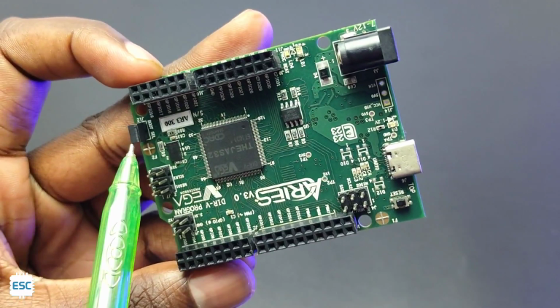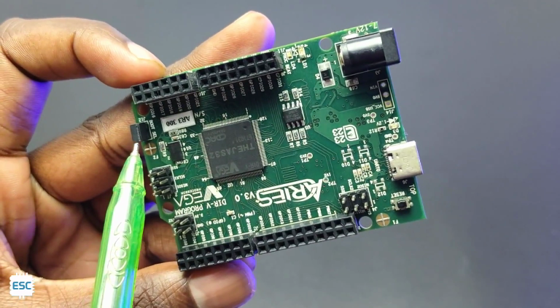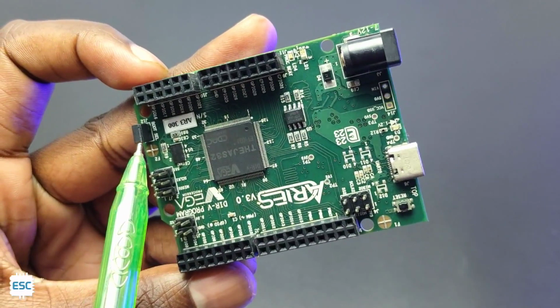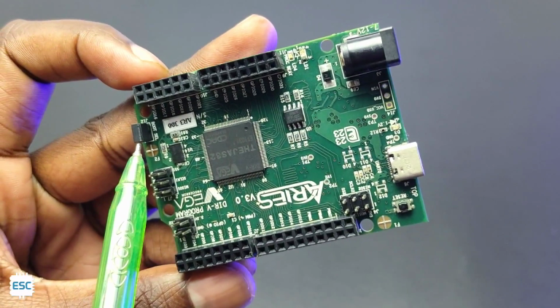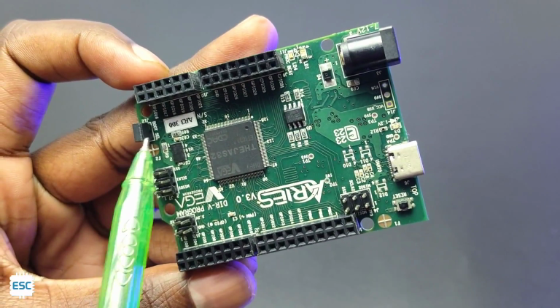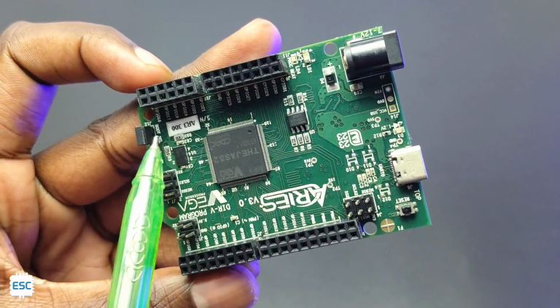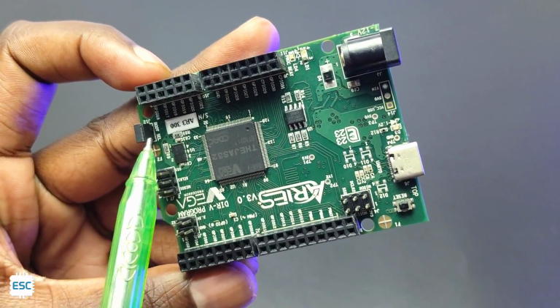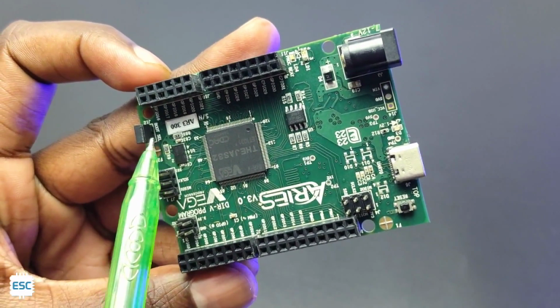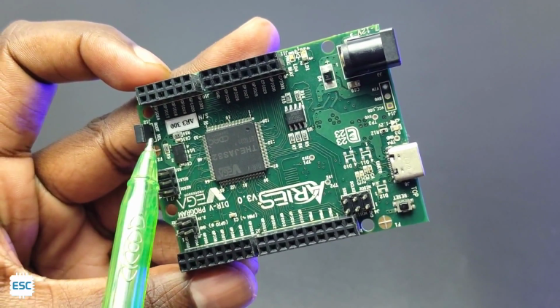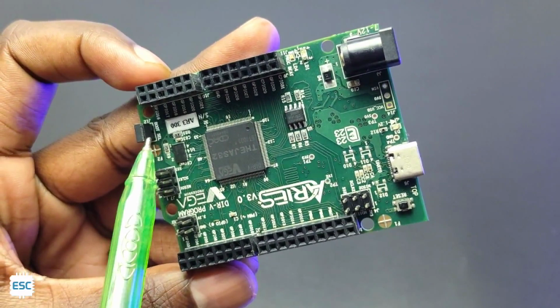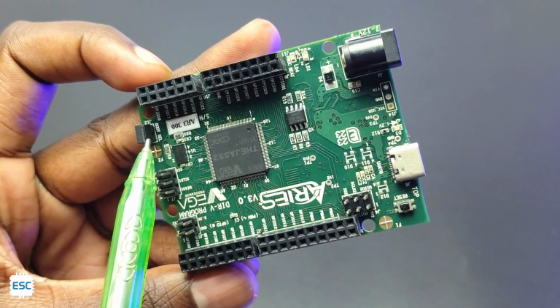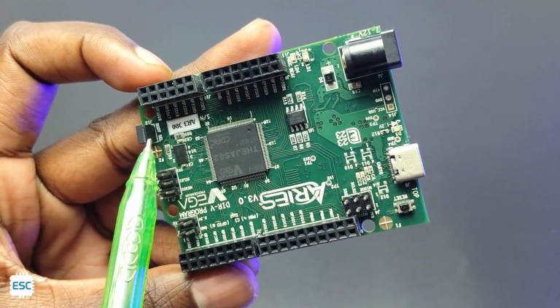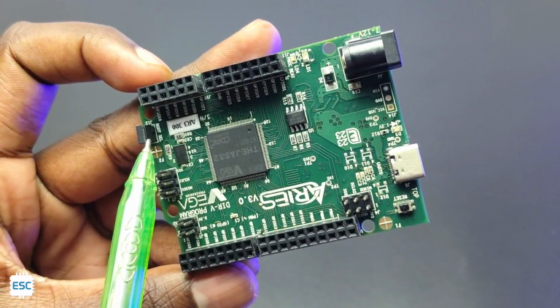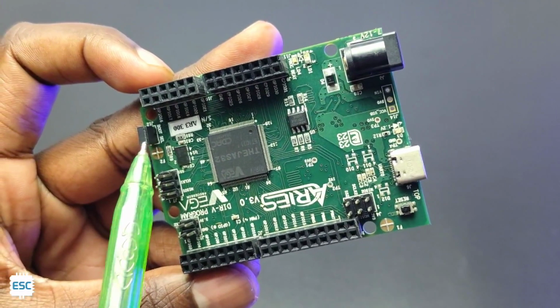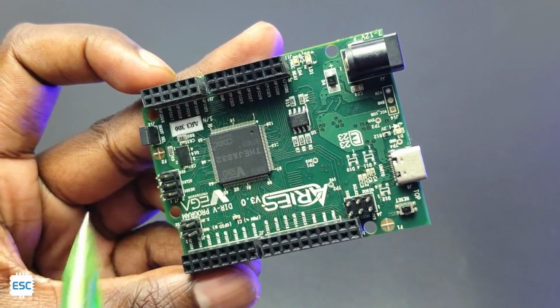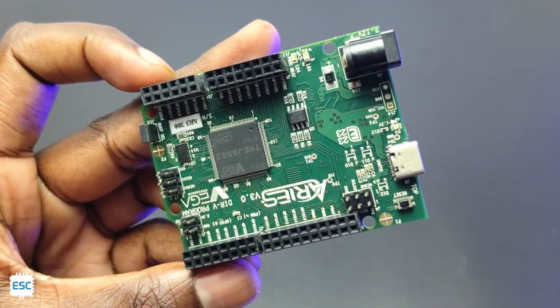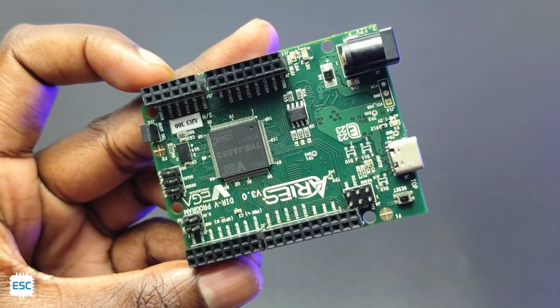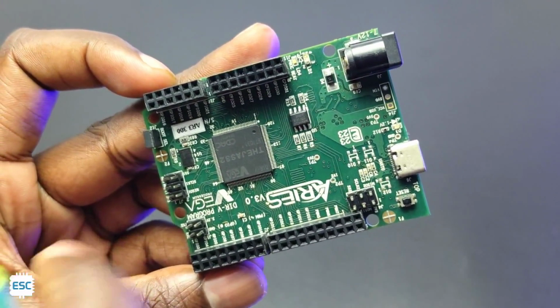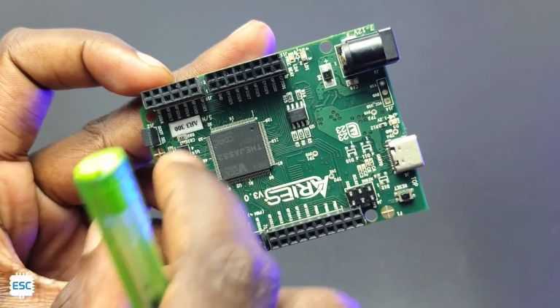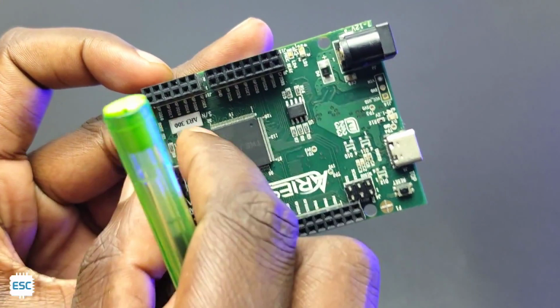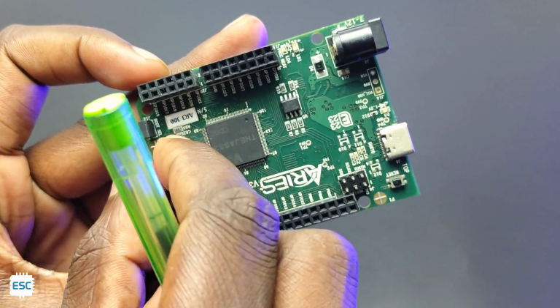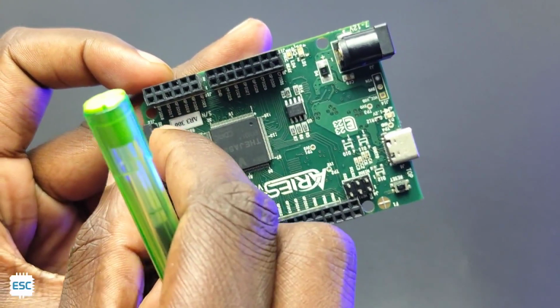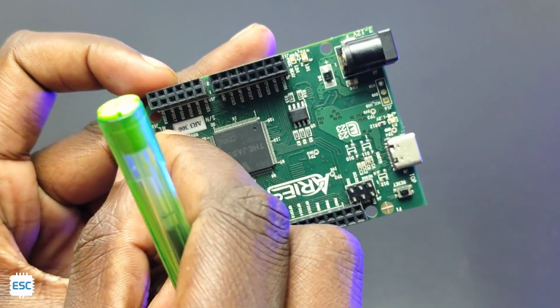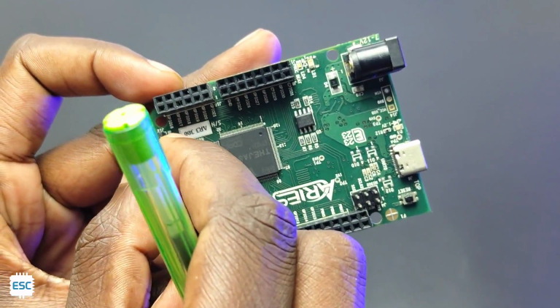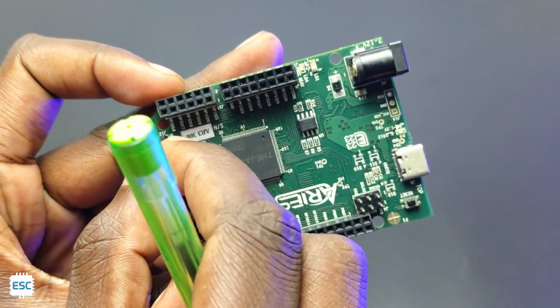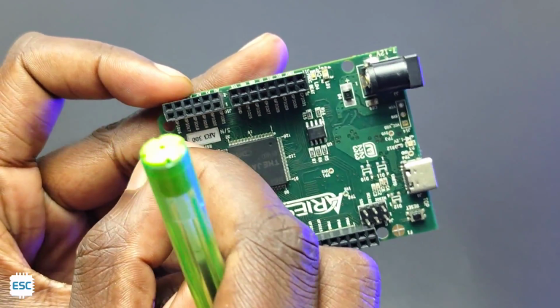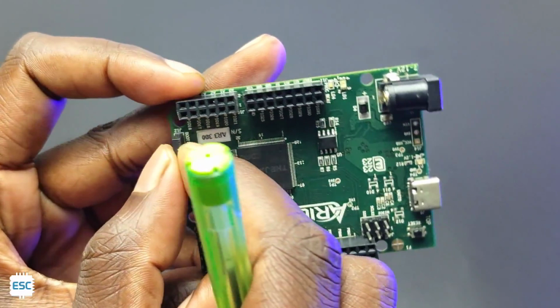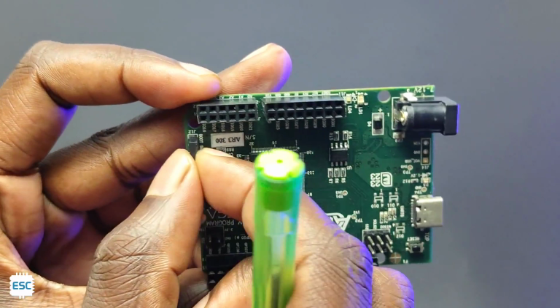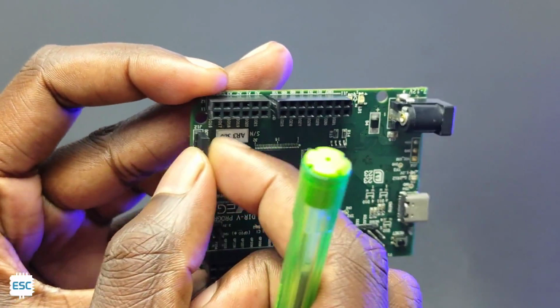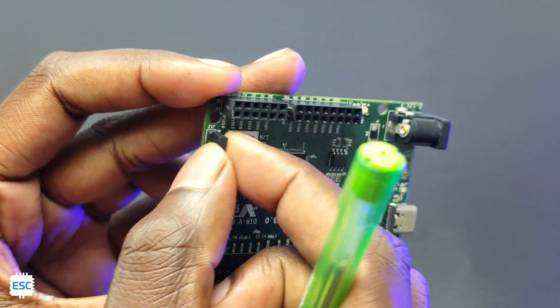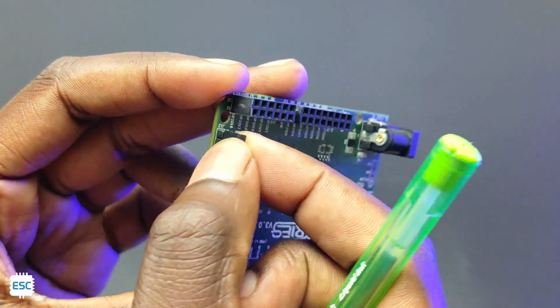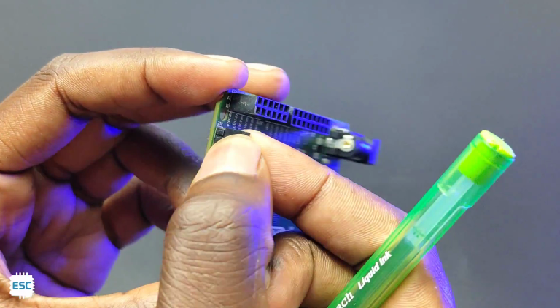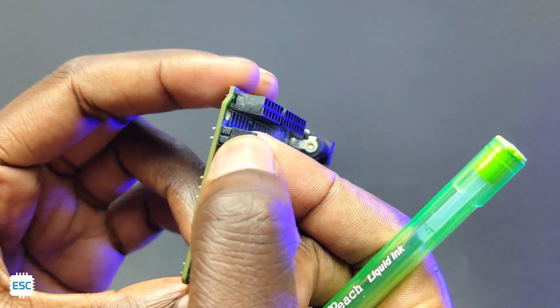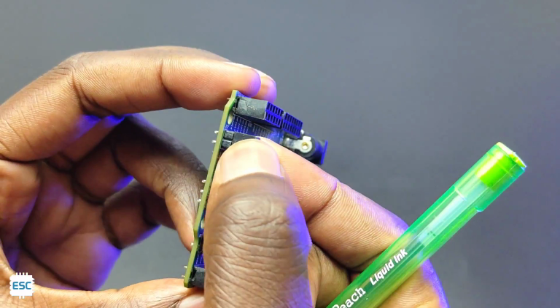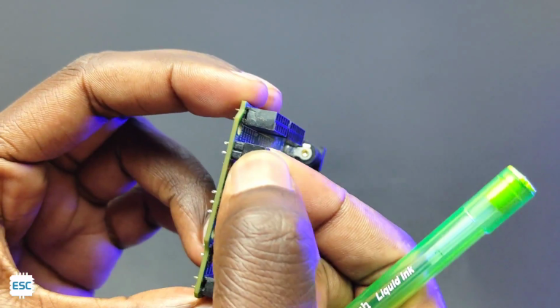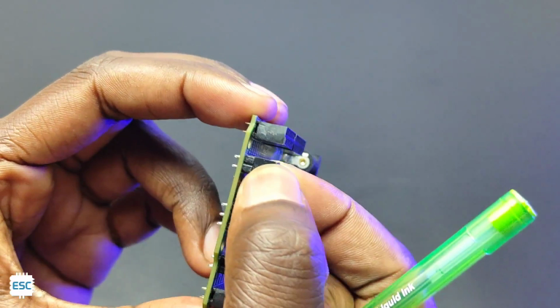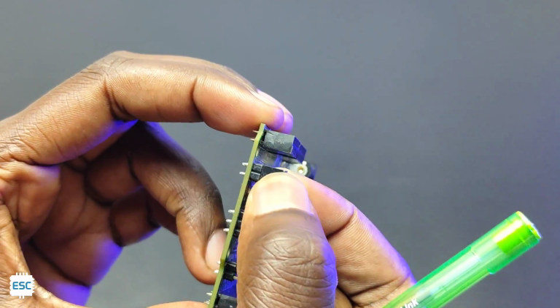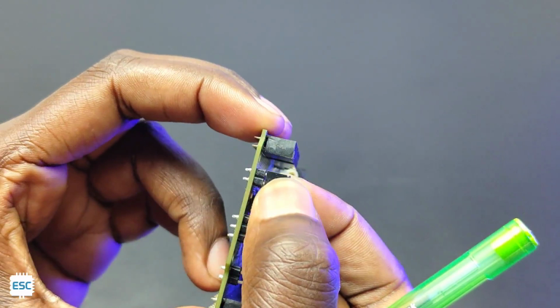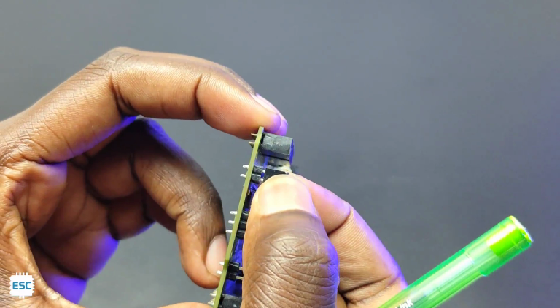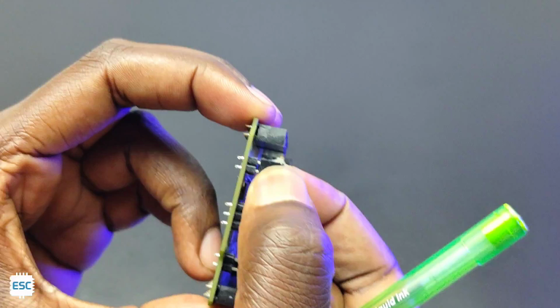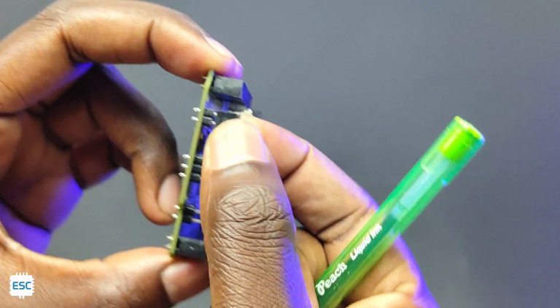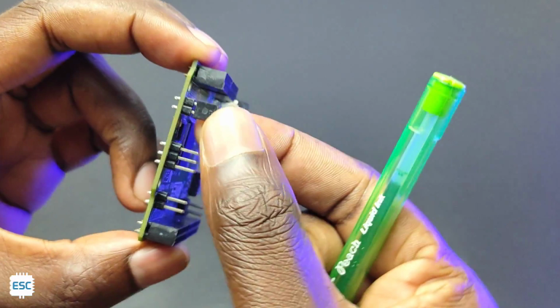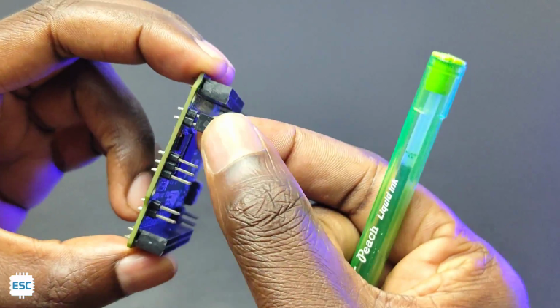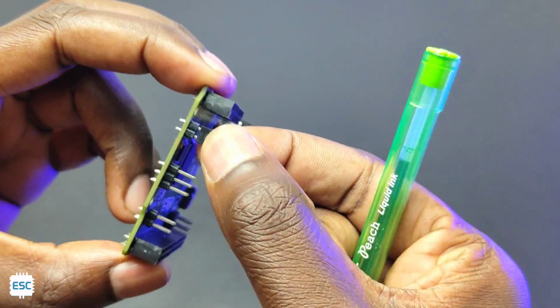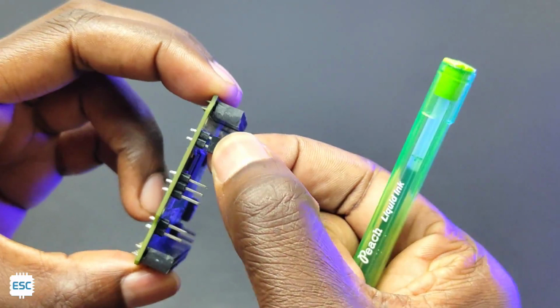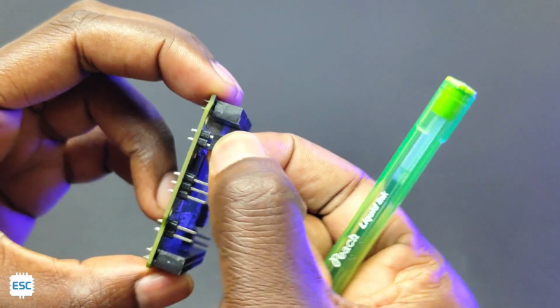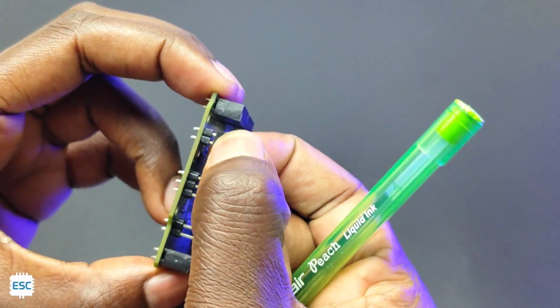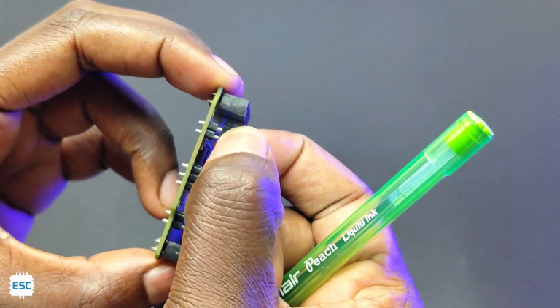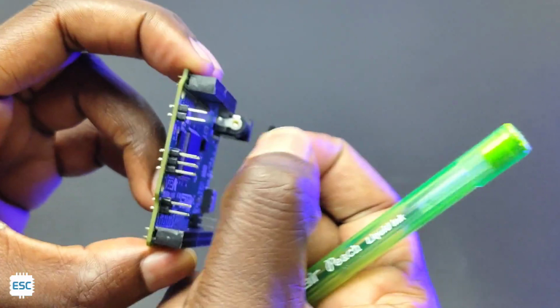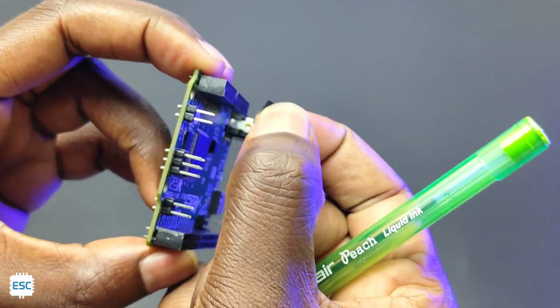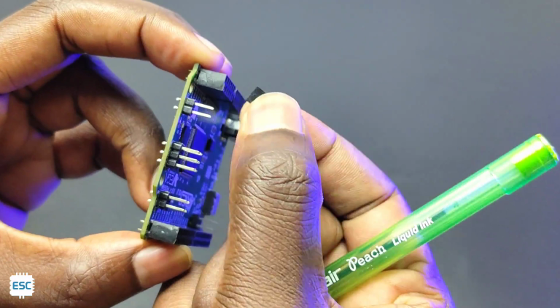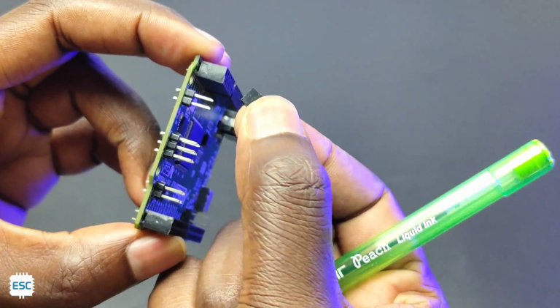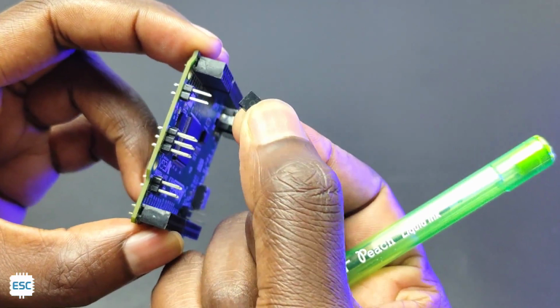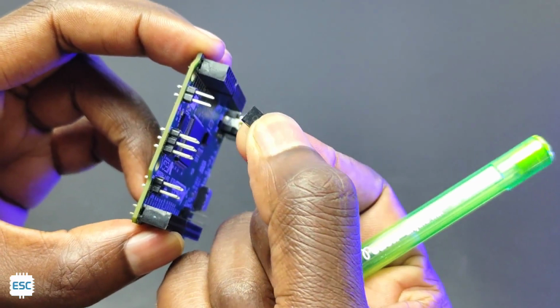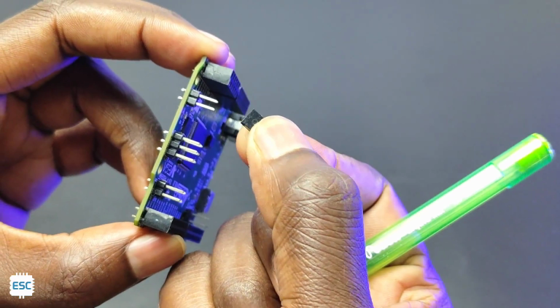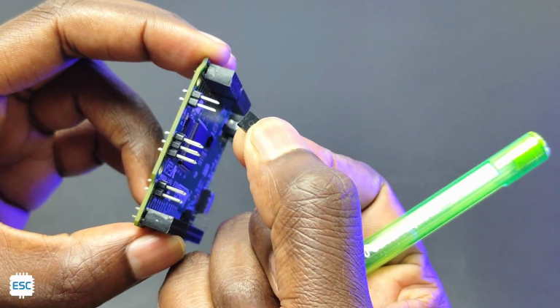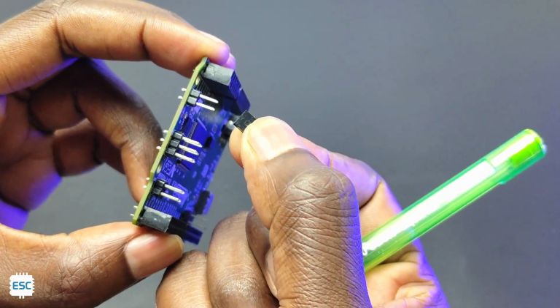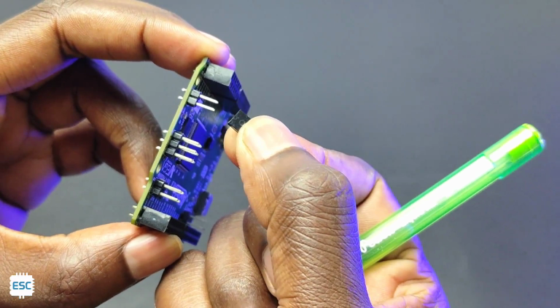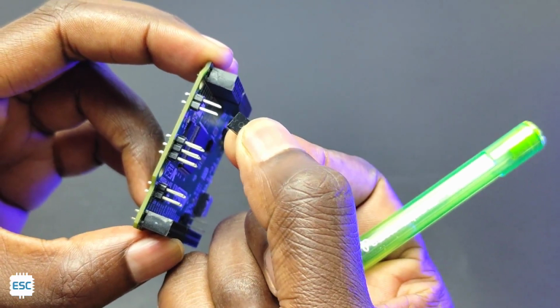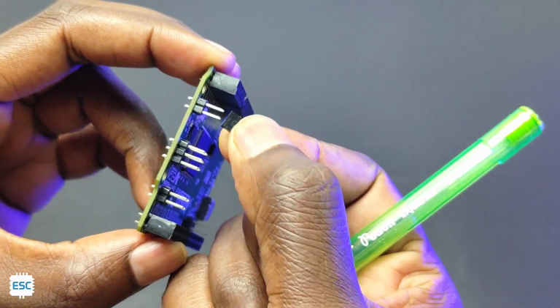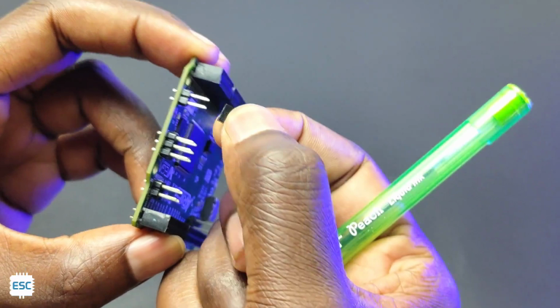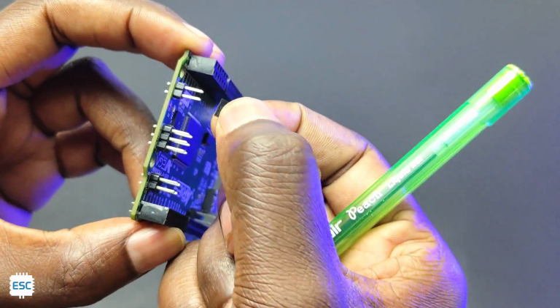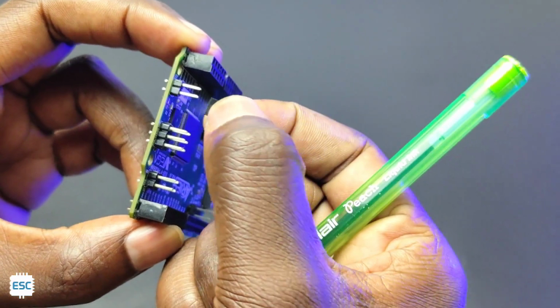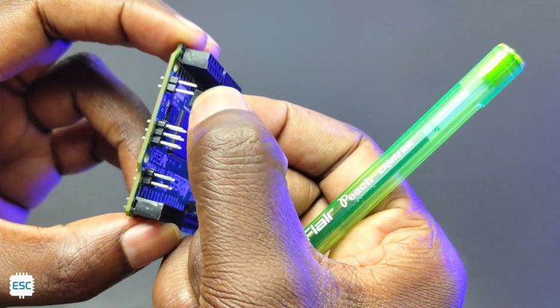This is the boot selection header pin, which we need to change according to the programming mode. That's all about the hardware and the specifications of this board.